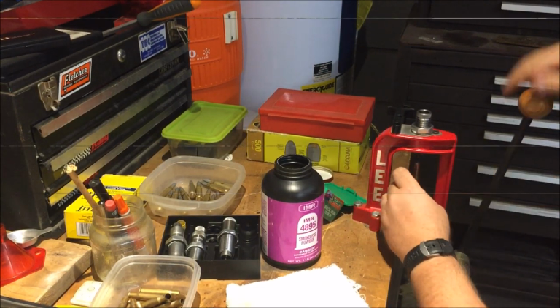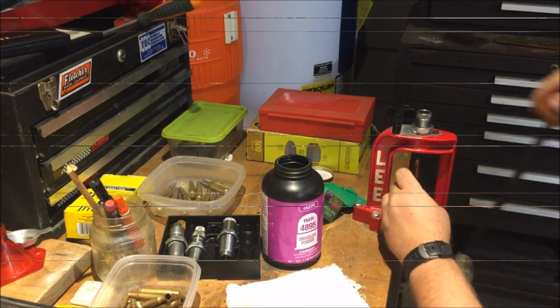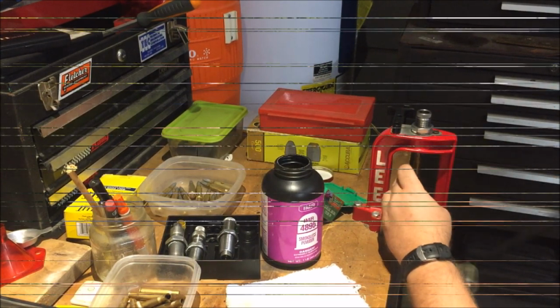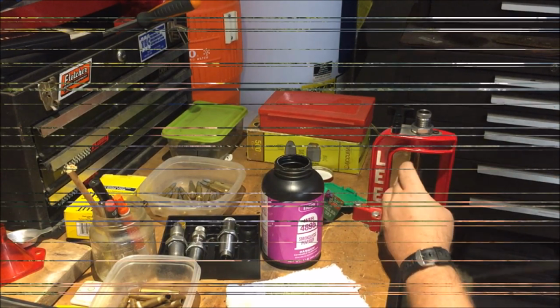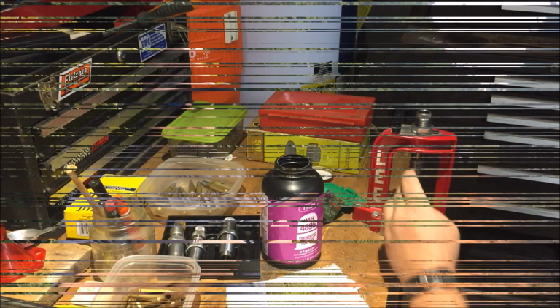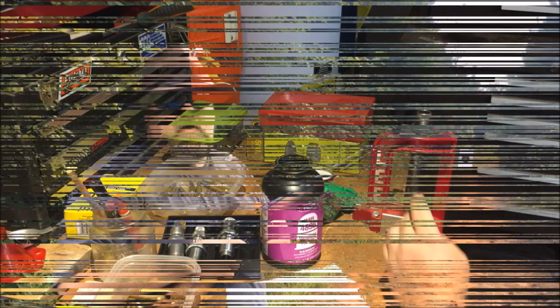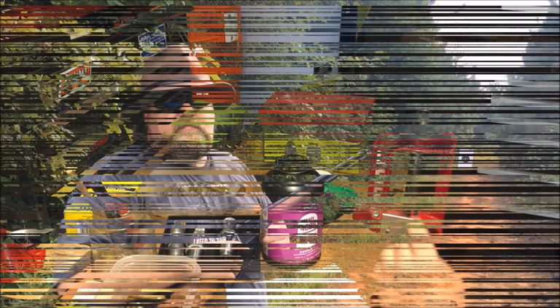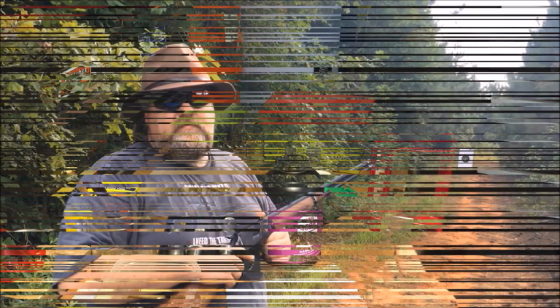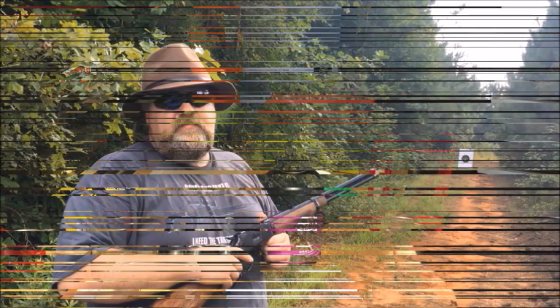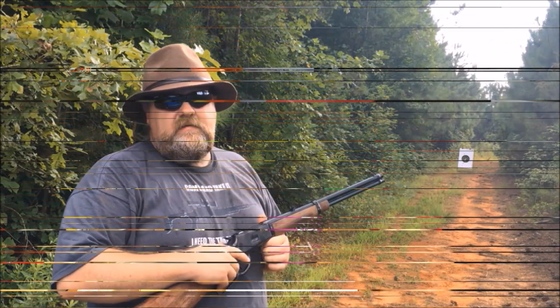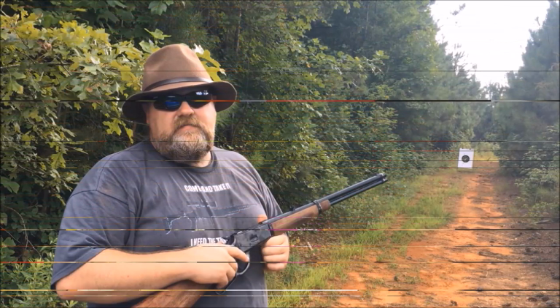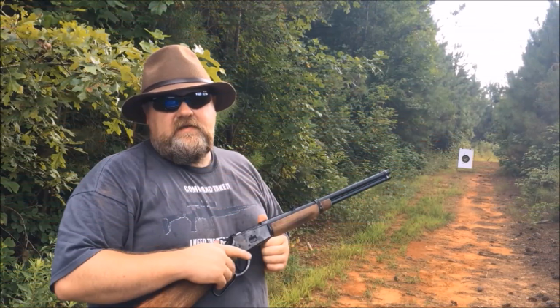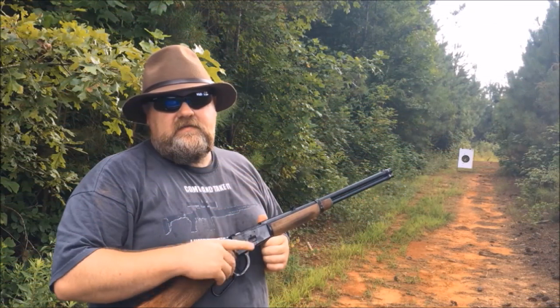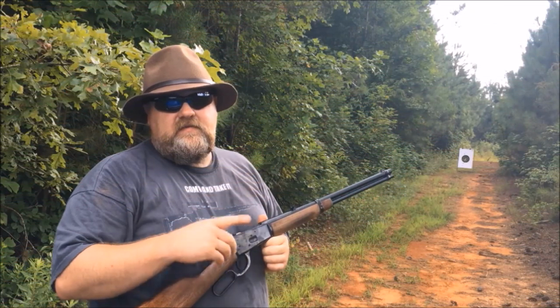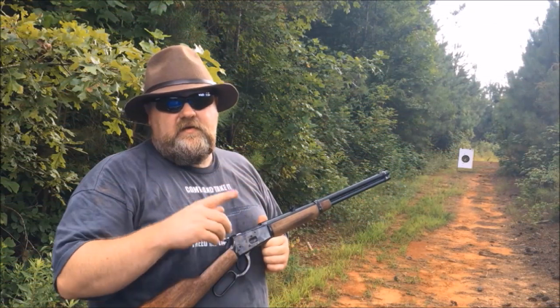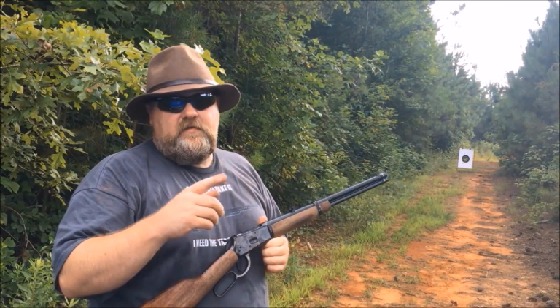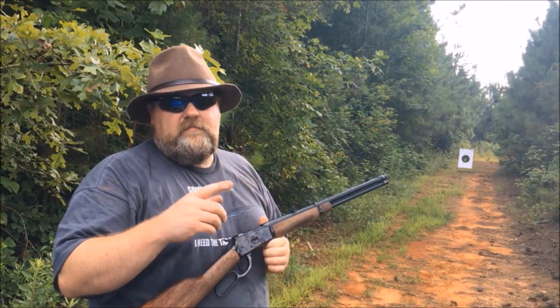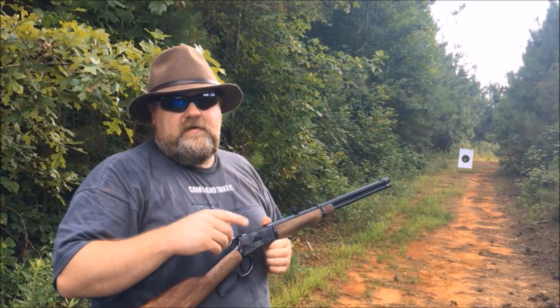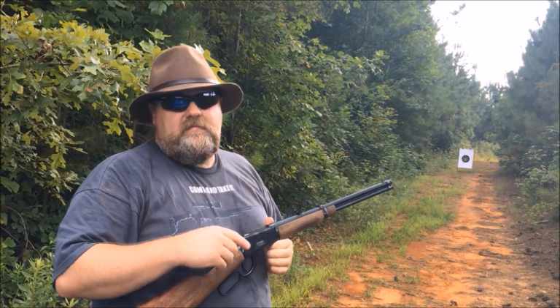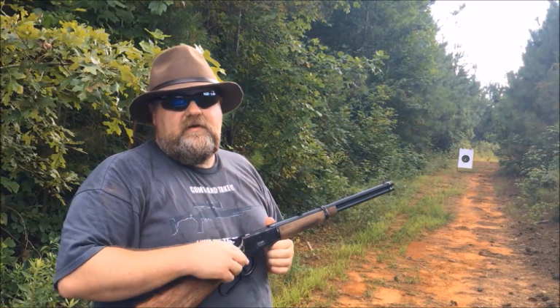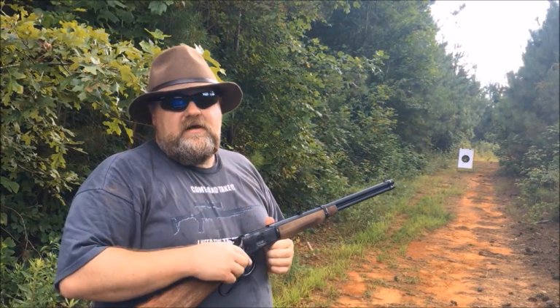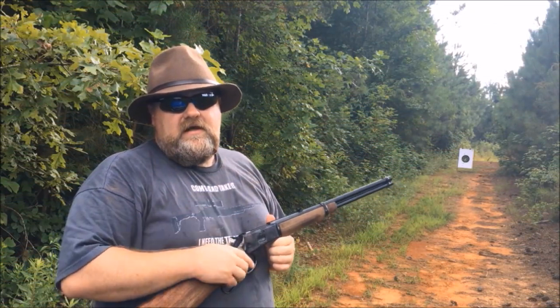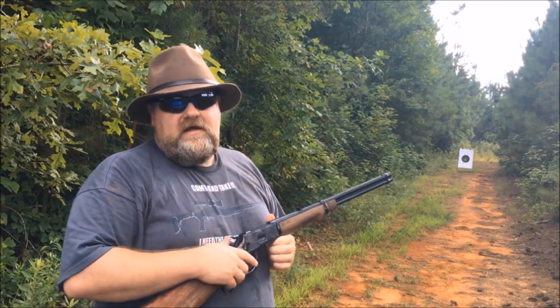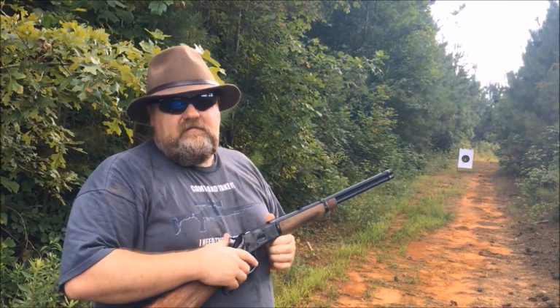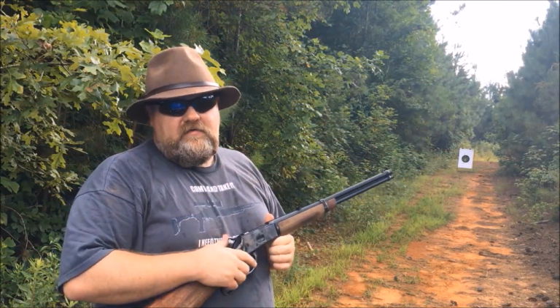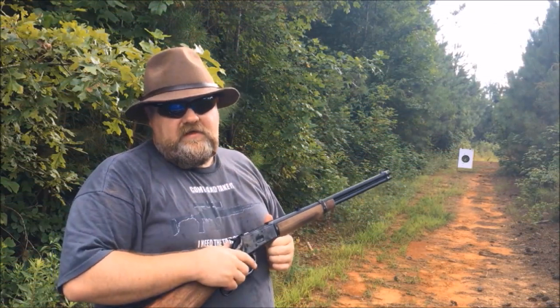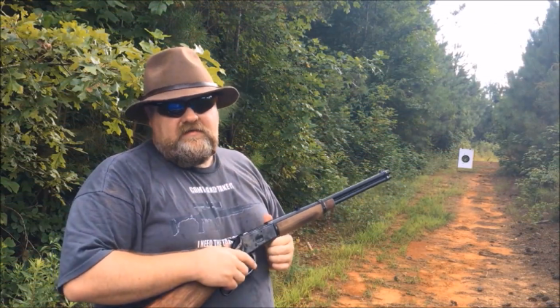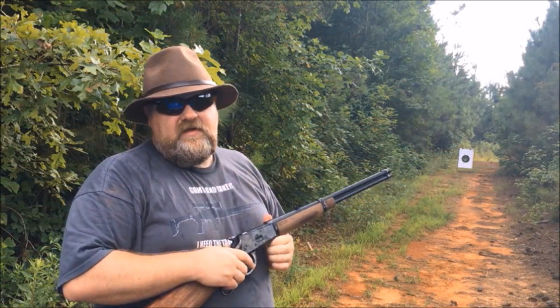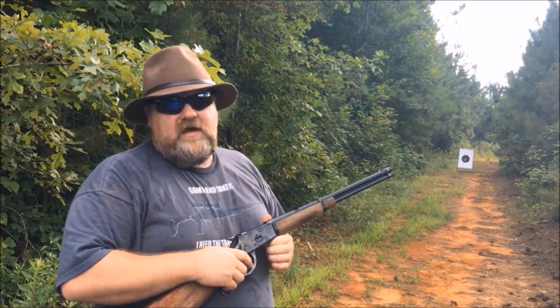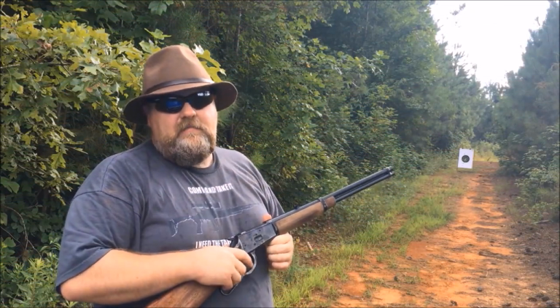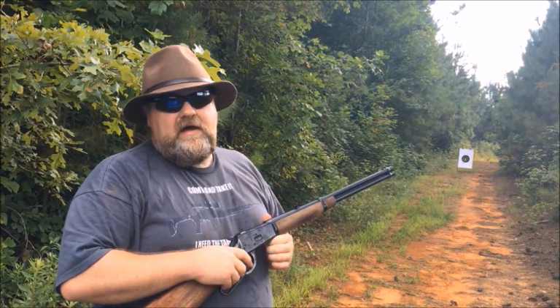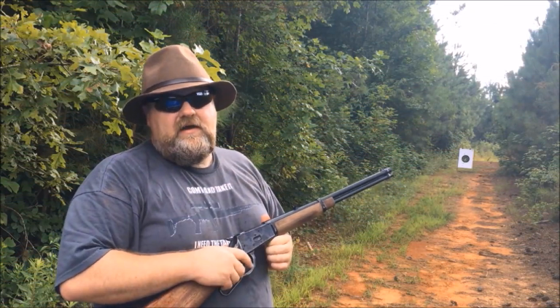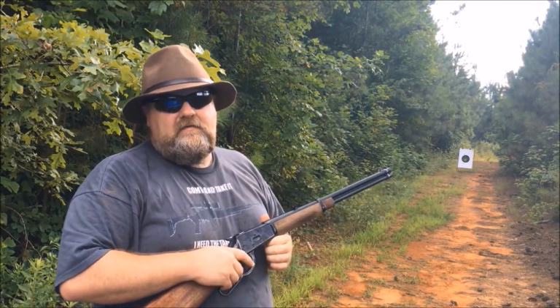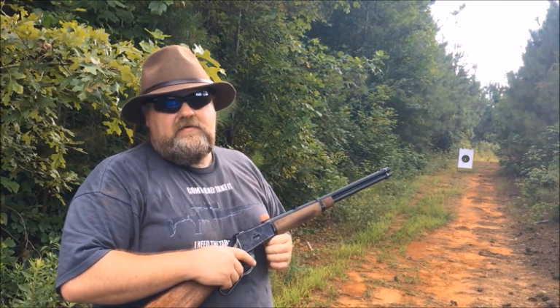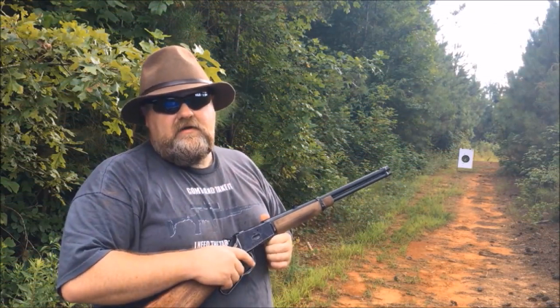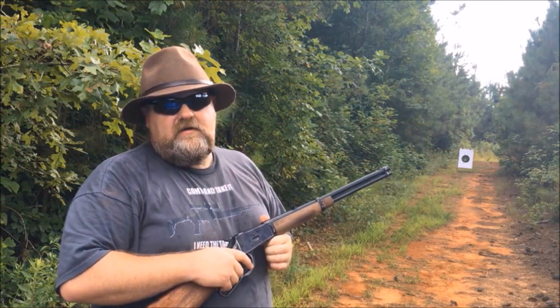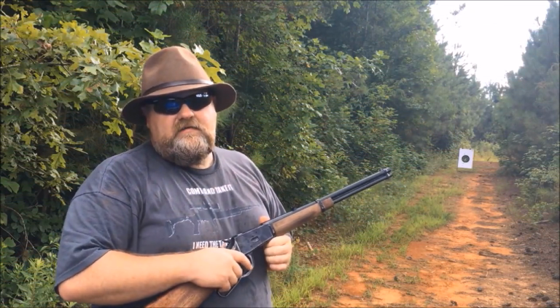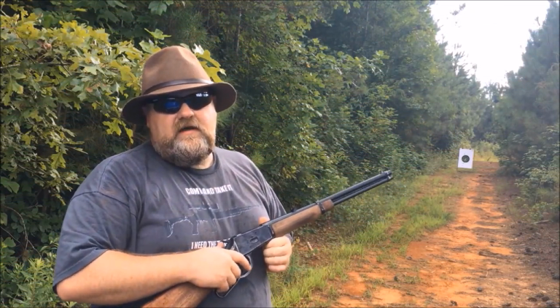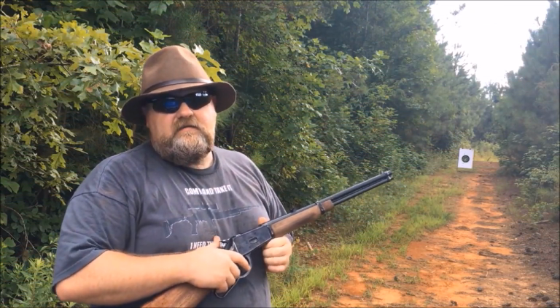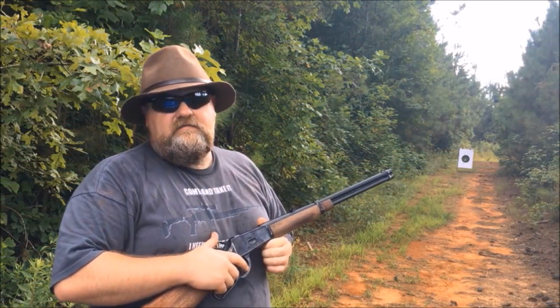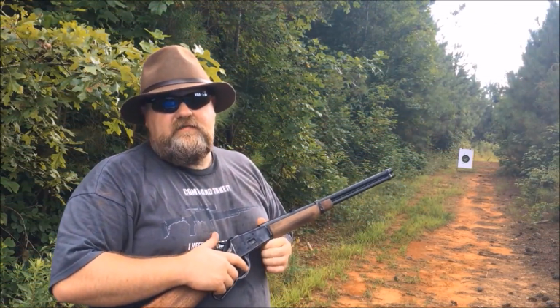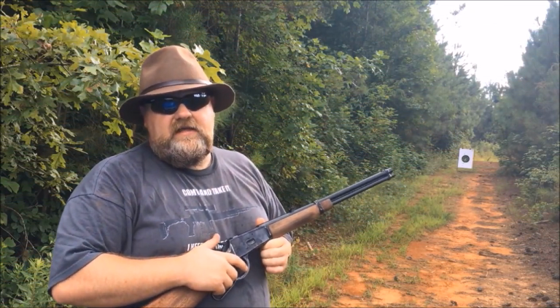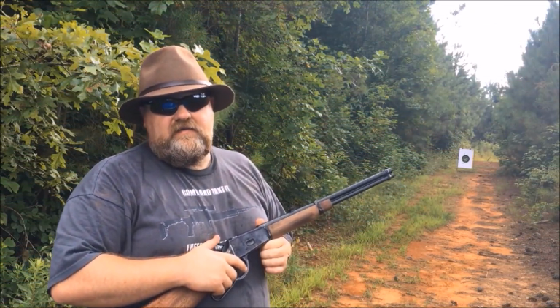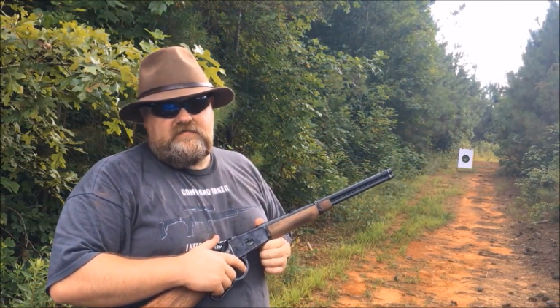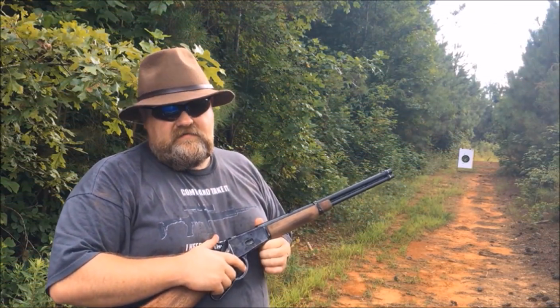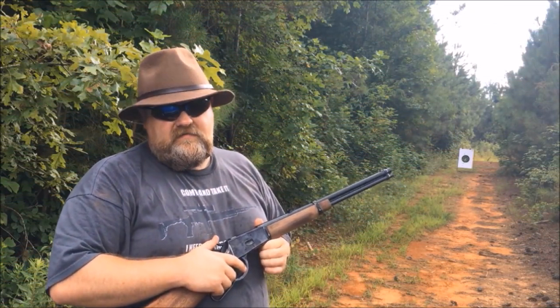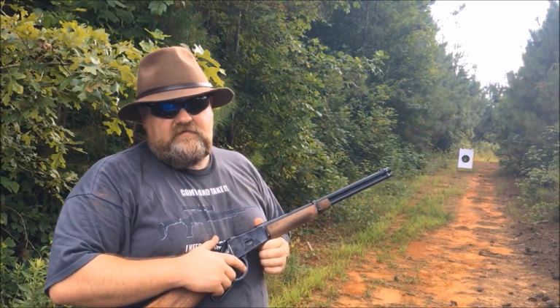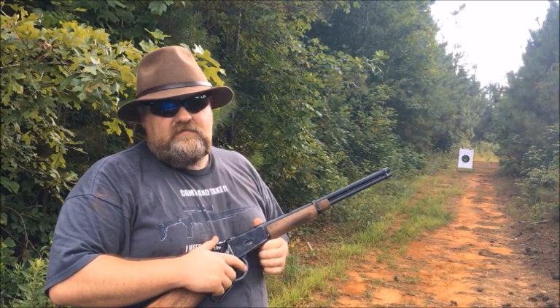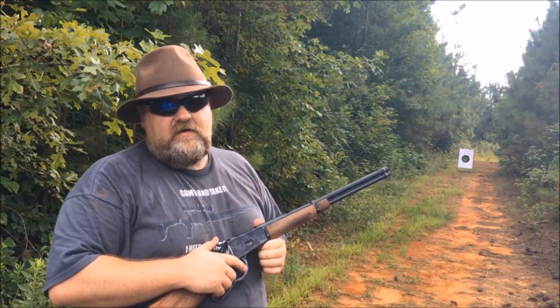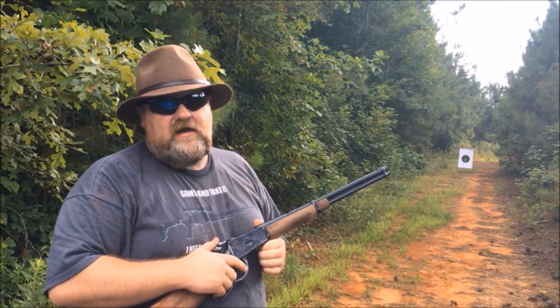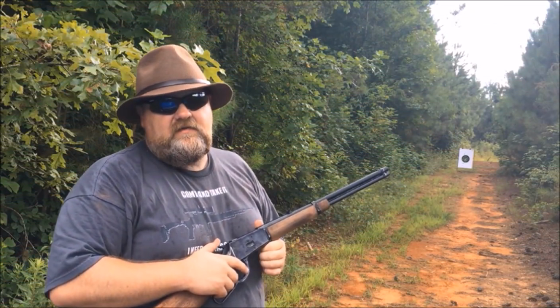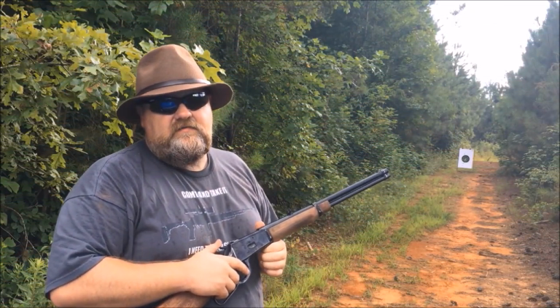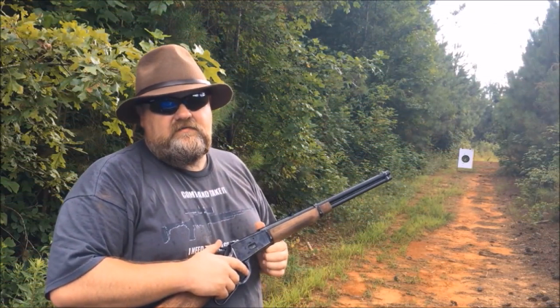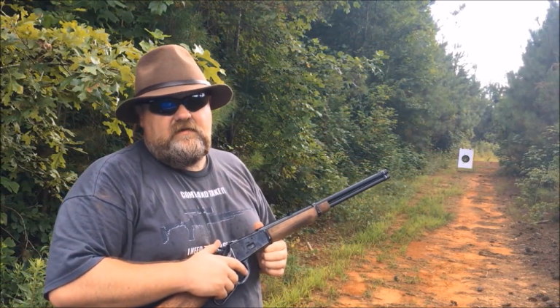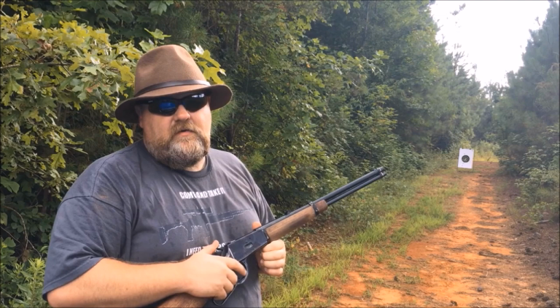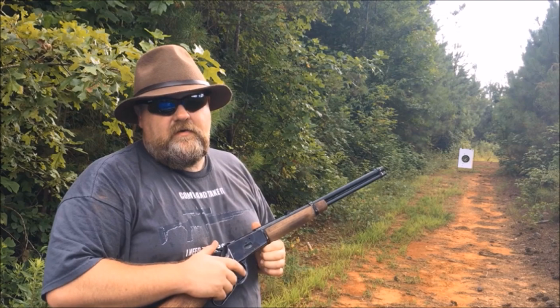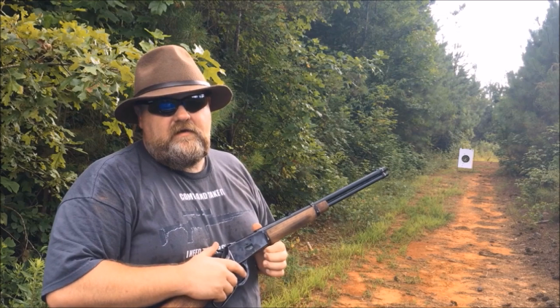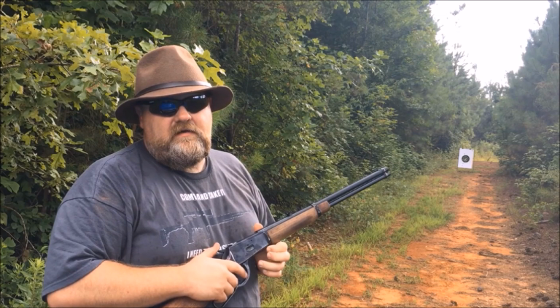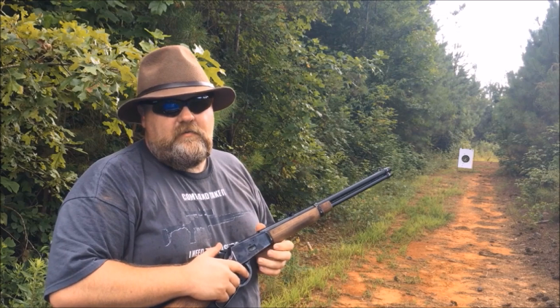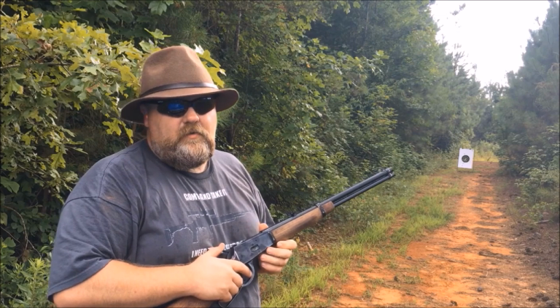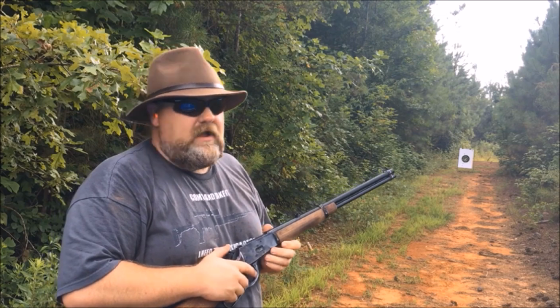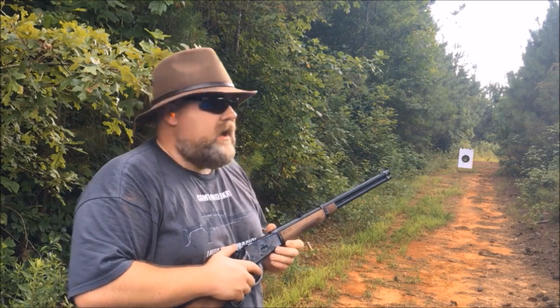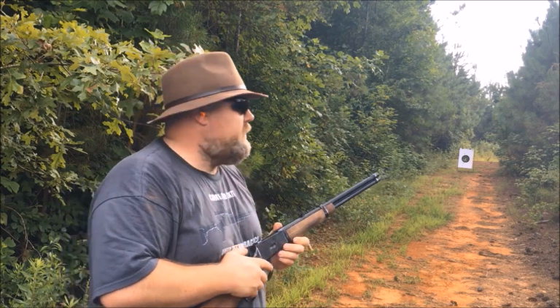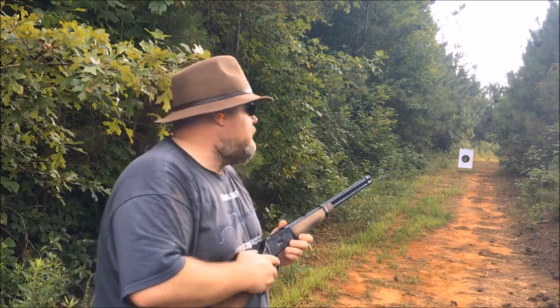I'm Disposable762. Remember, every knee shall bow and every tongue shall confess that Jesus Christ is Lord. And we're gone.